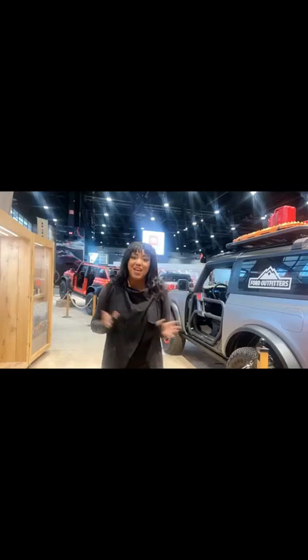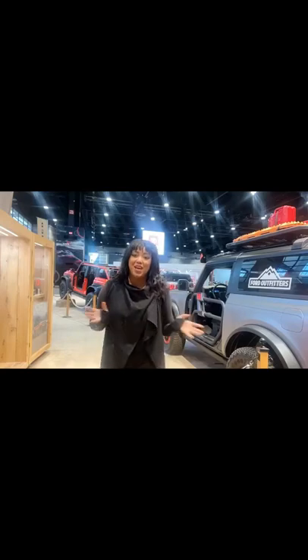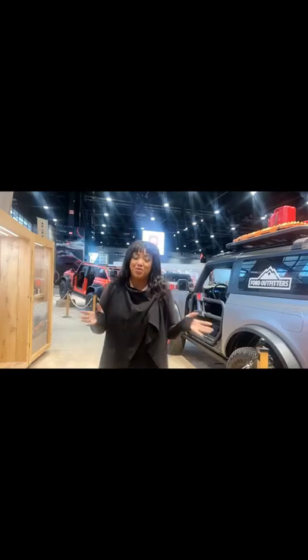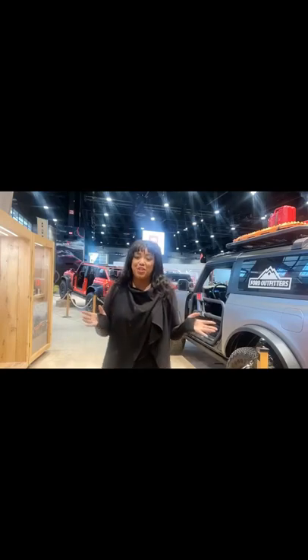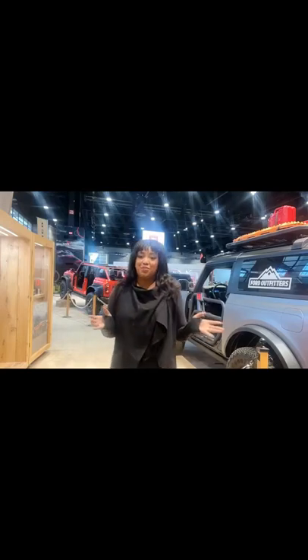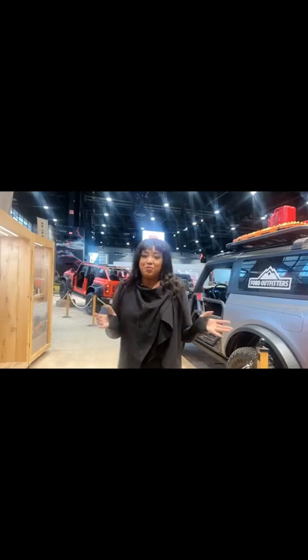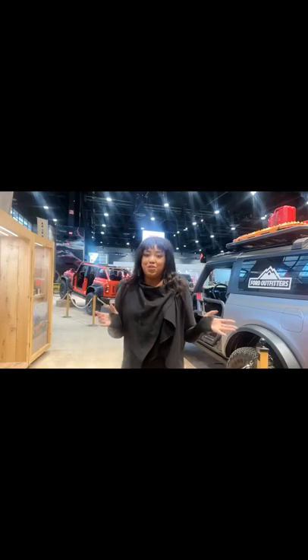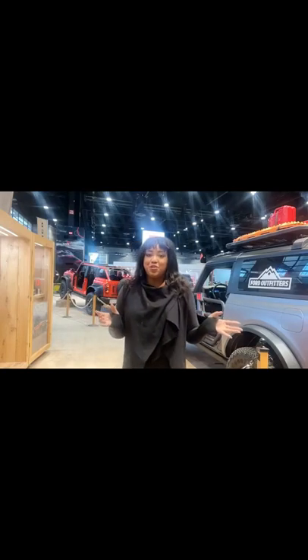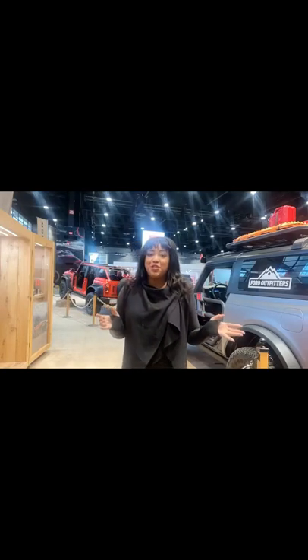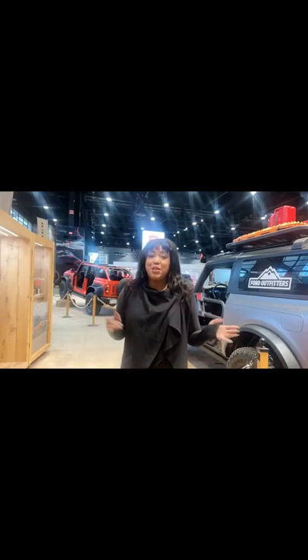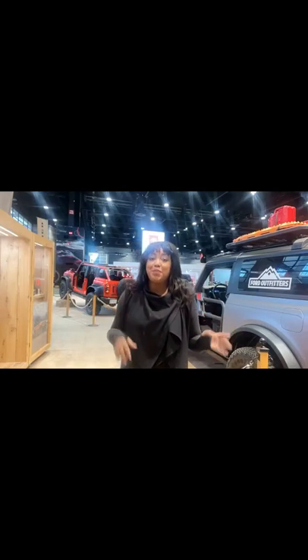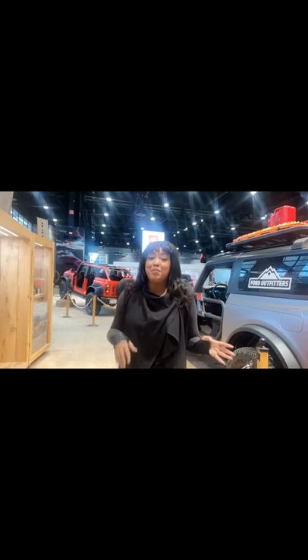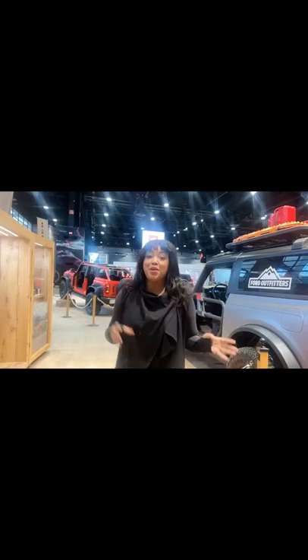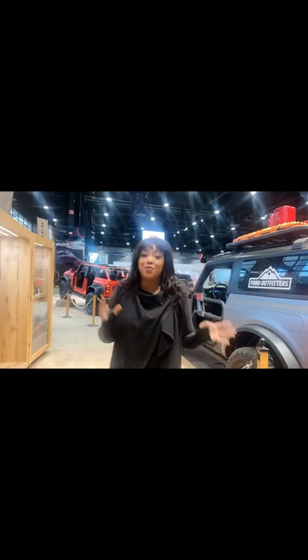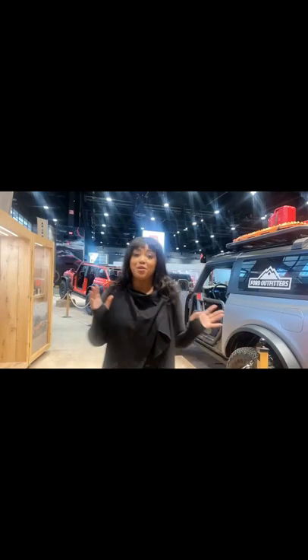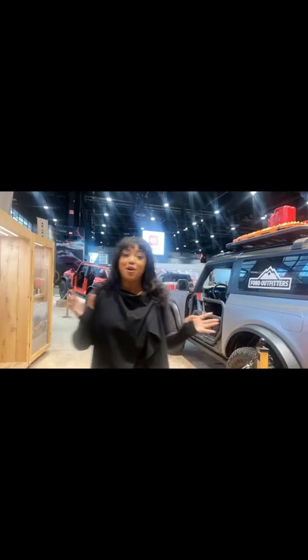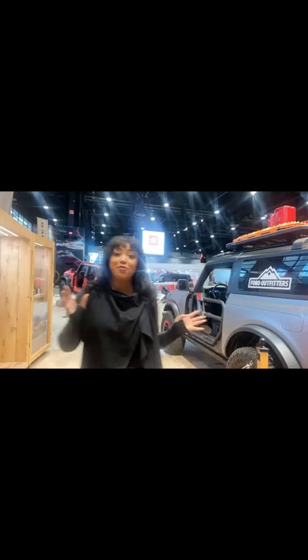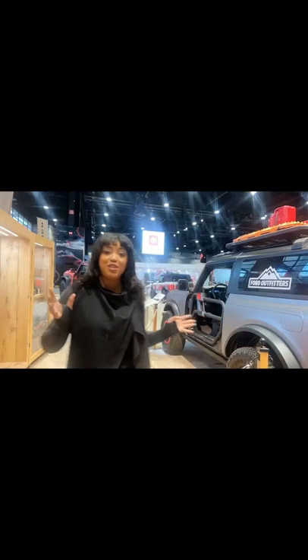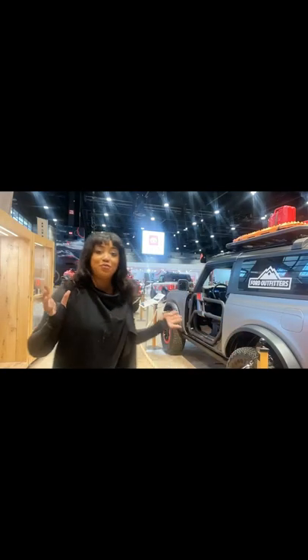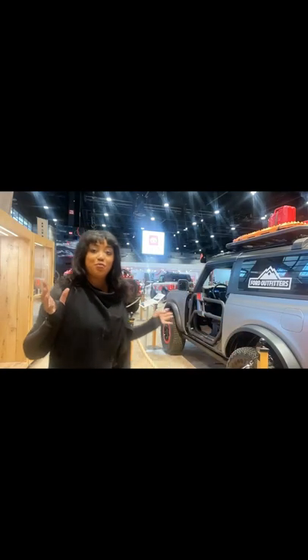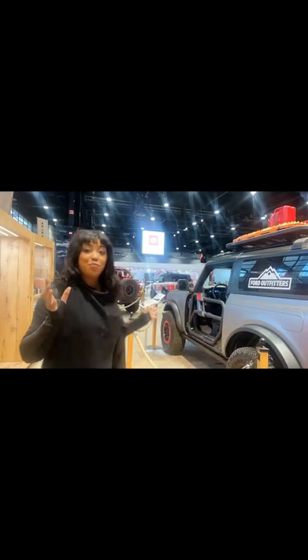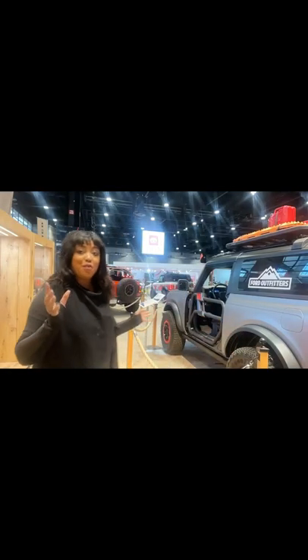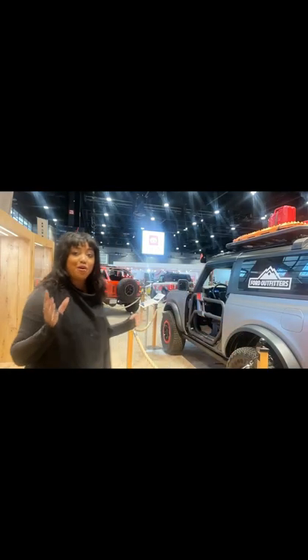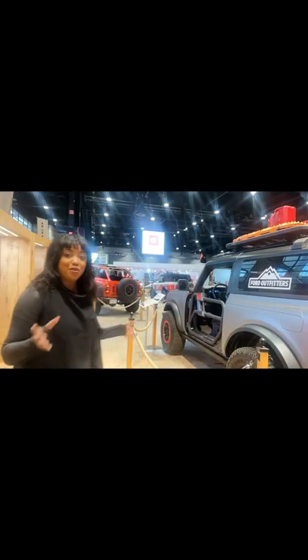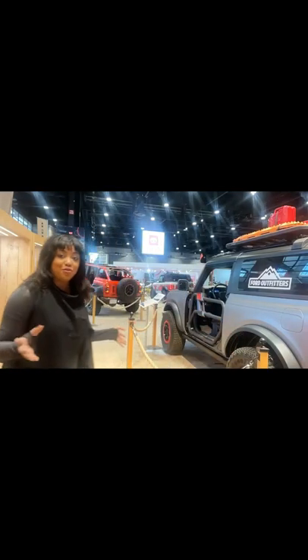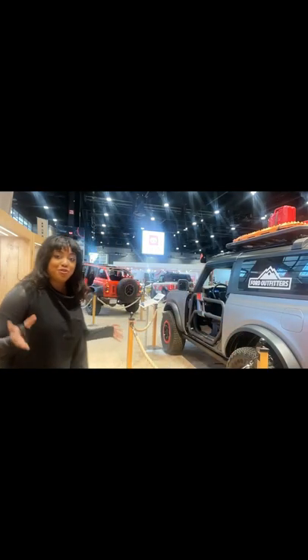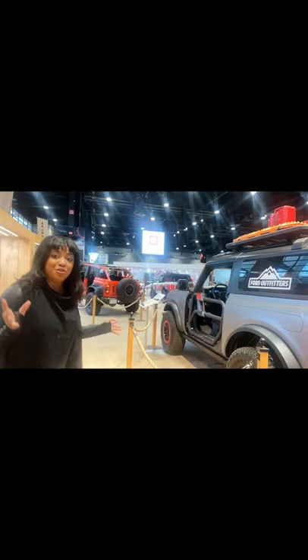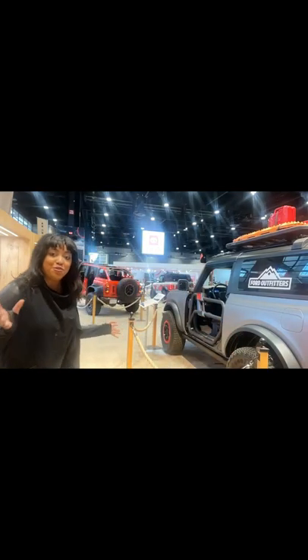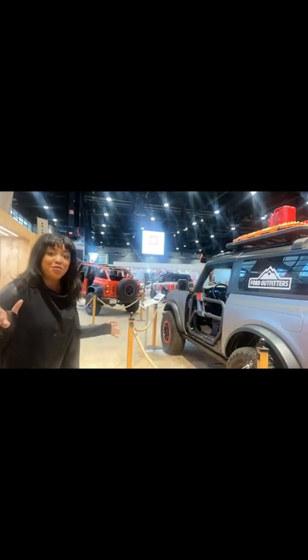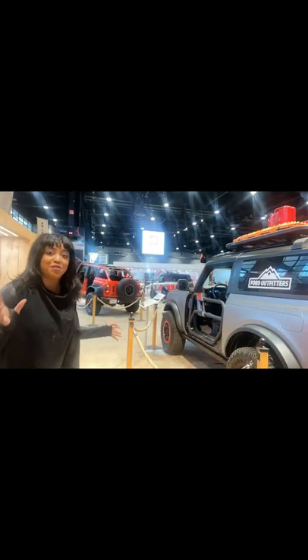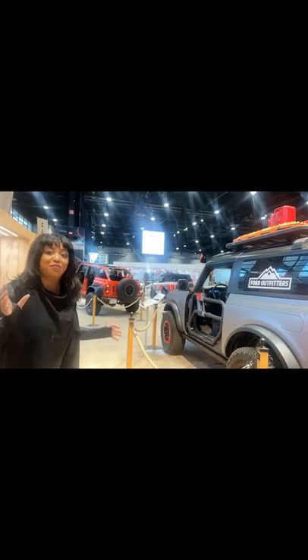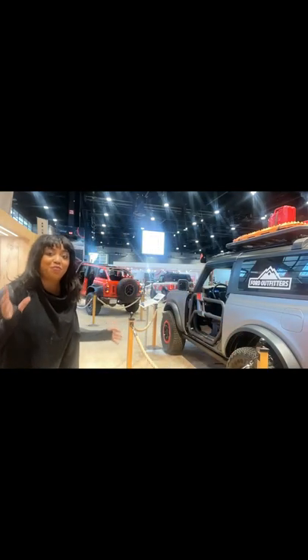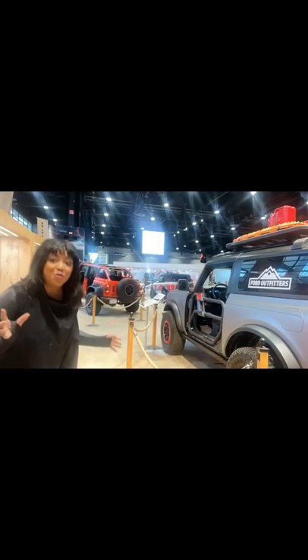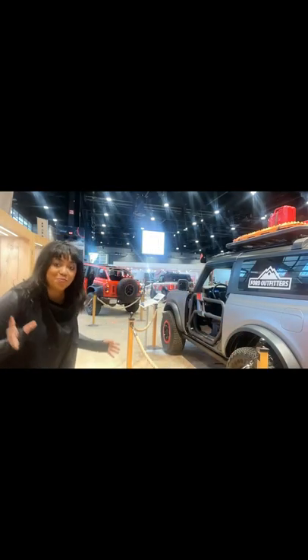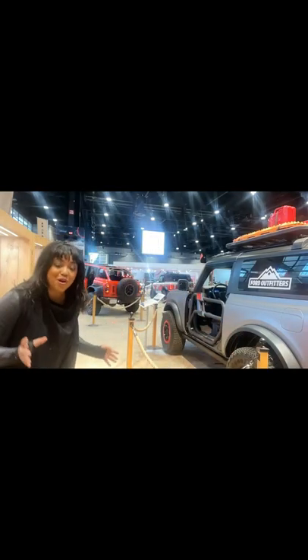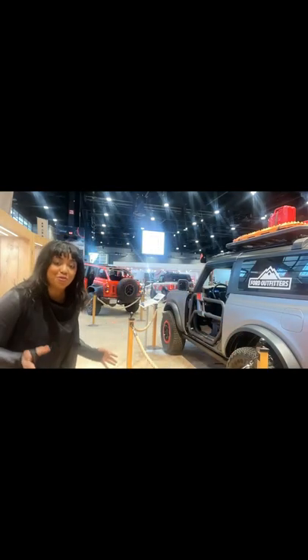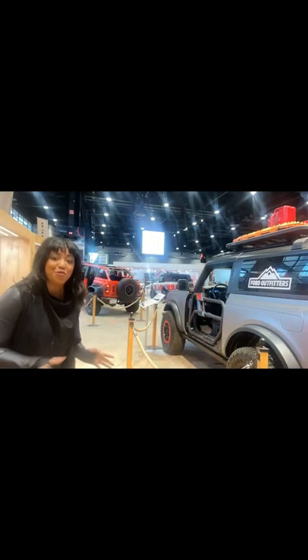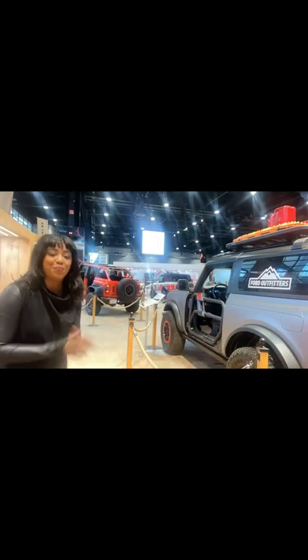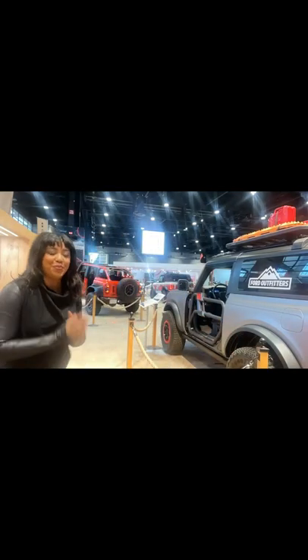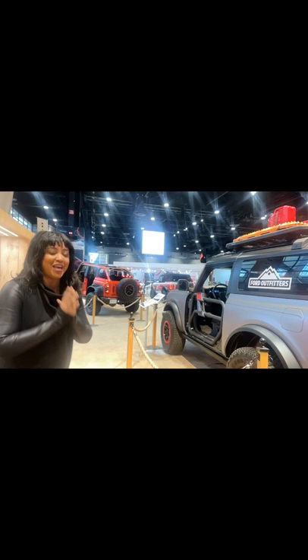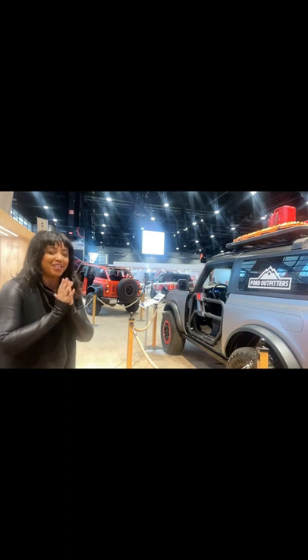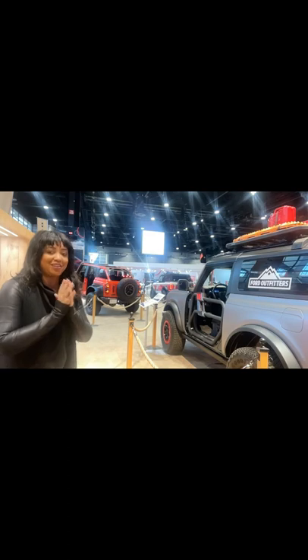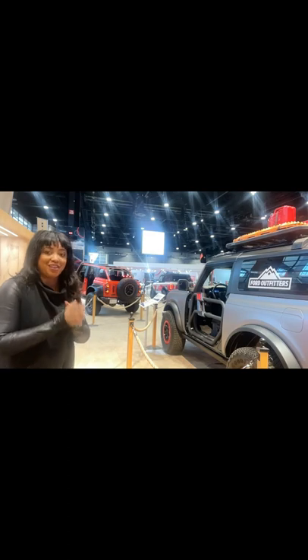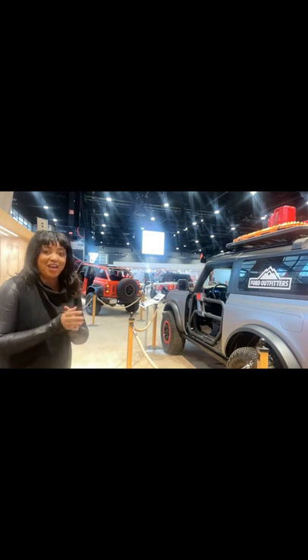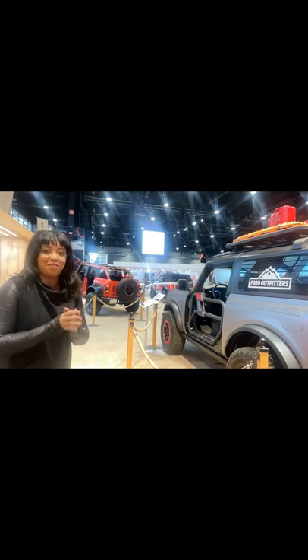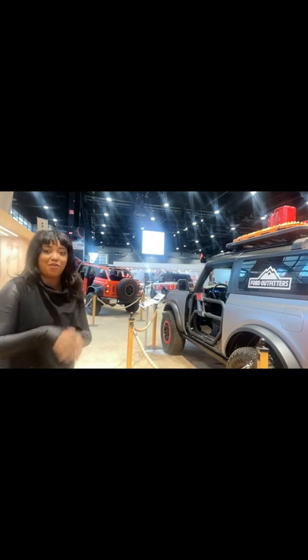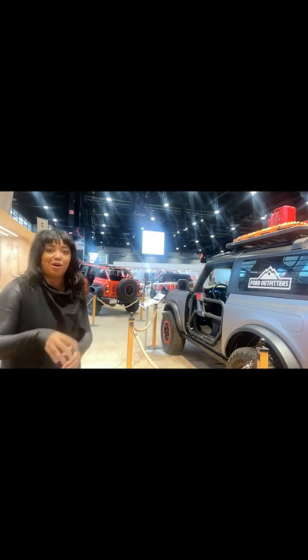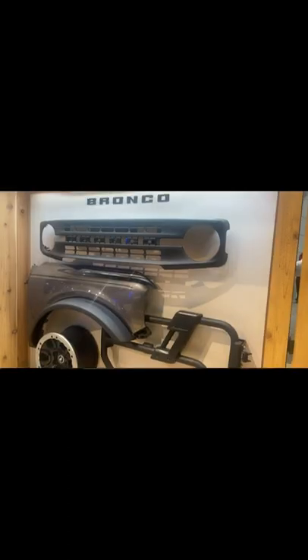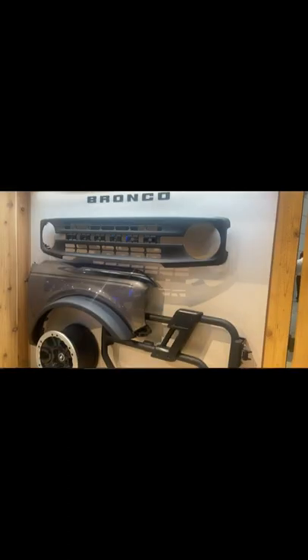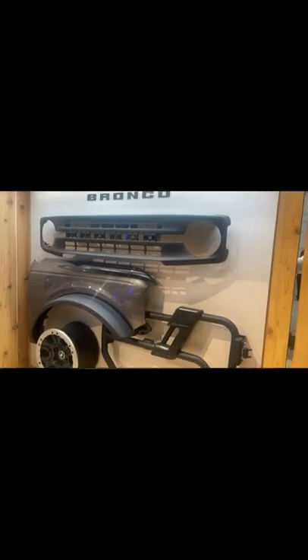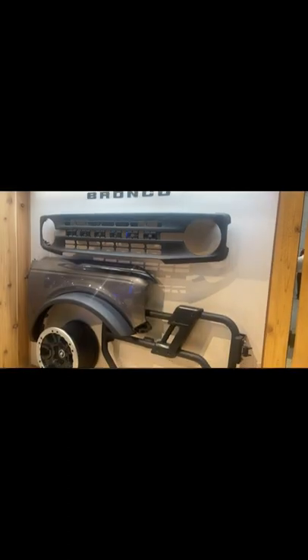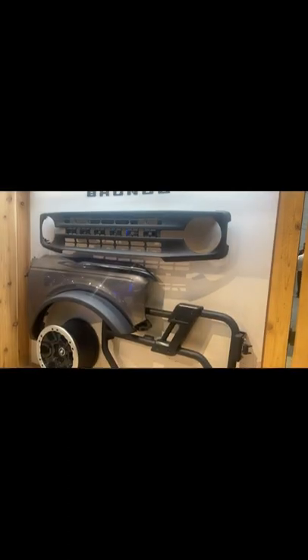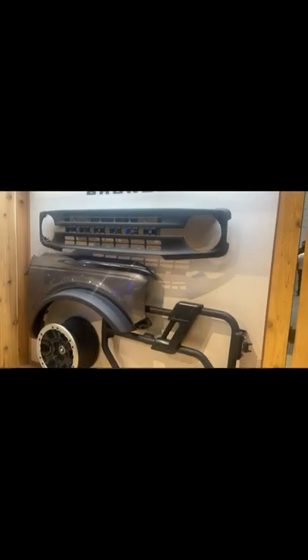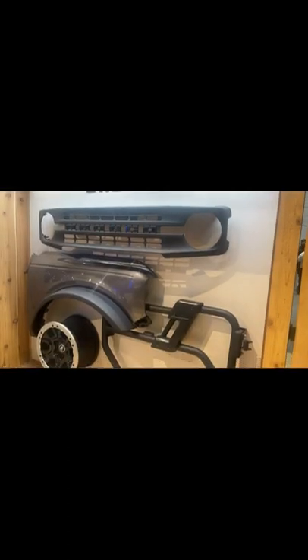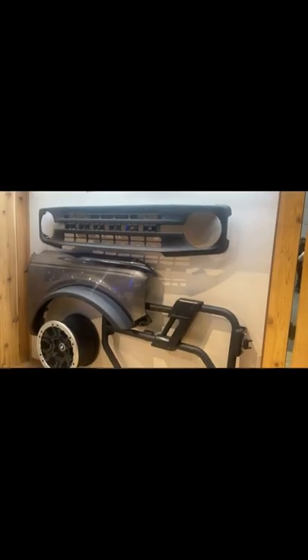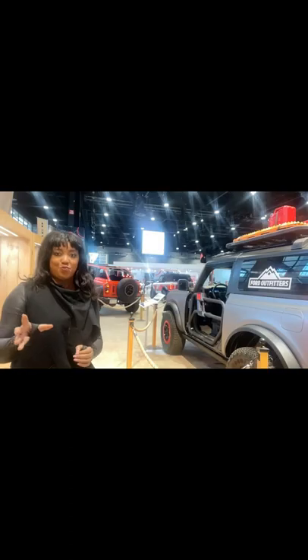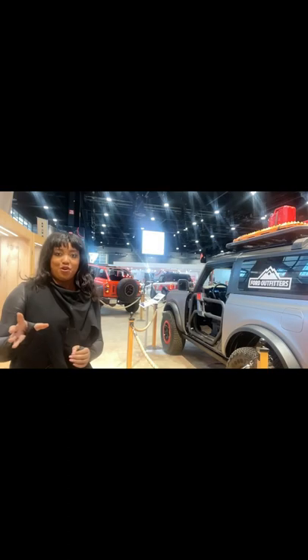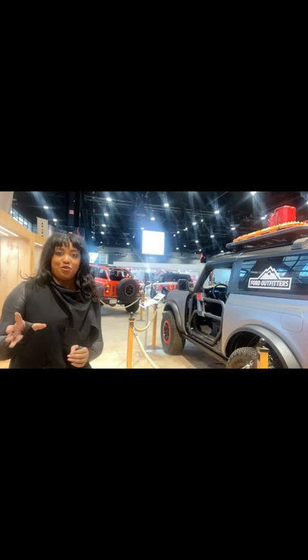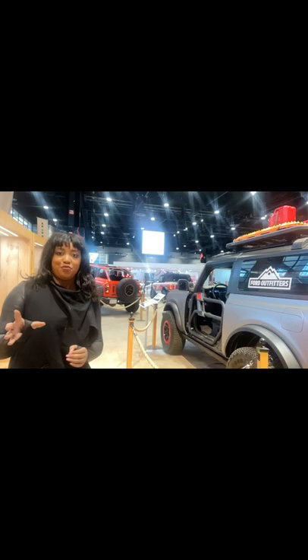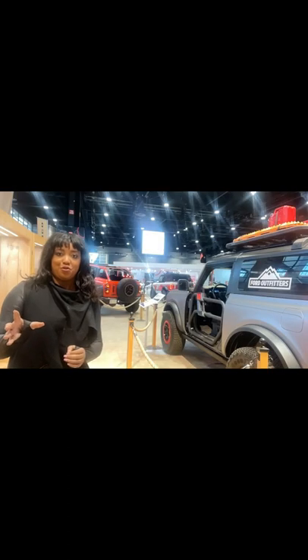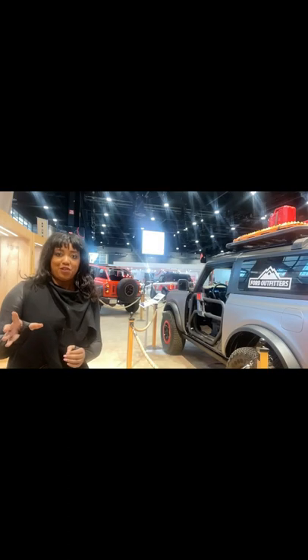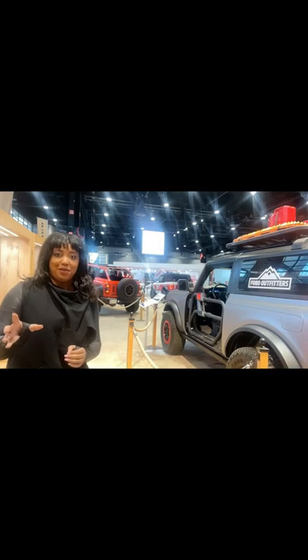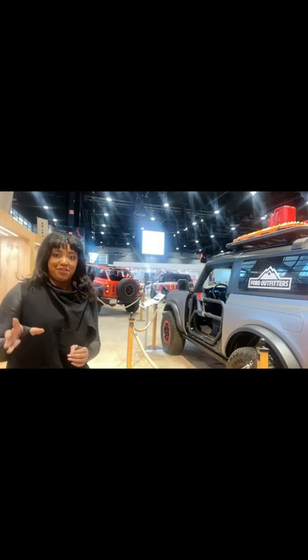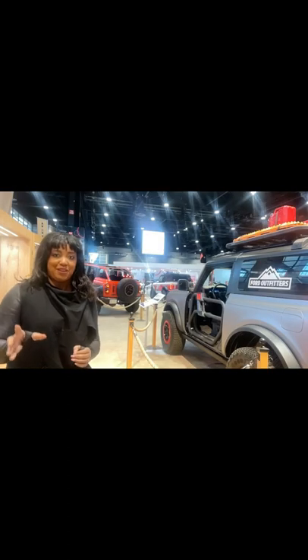Hi, I'm Rashika from the Schultz team. I'm here with all these Ford Broncos to show you that the Ford Bronco has a lot of options to customize the Bronco for your lifestyle.